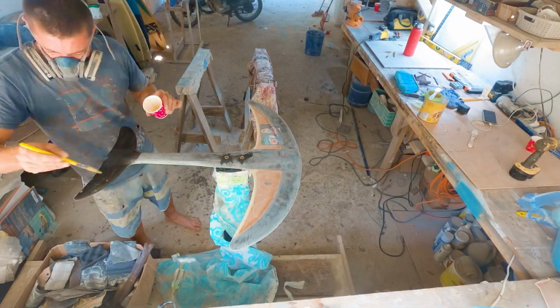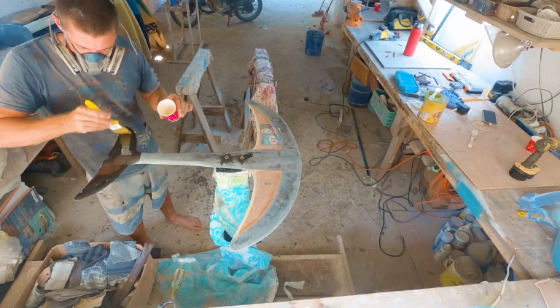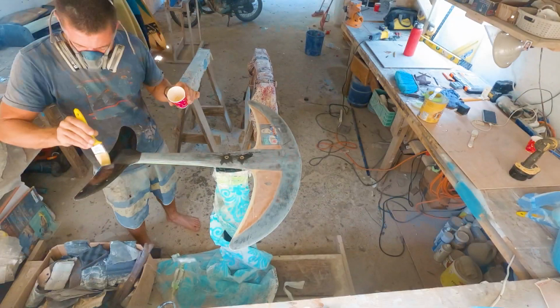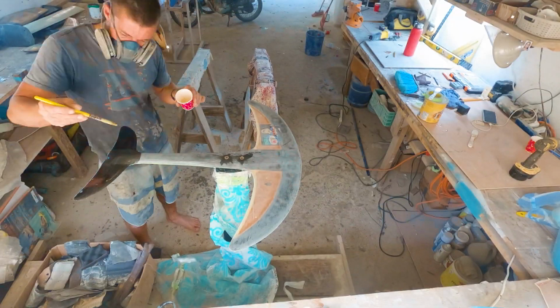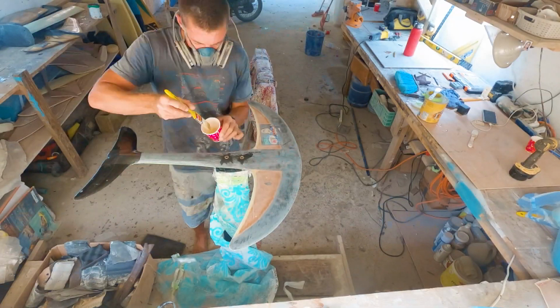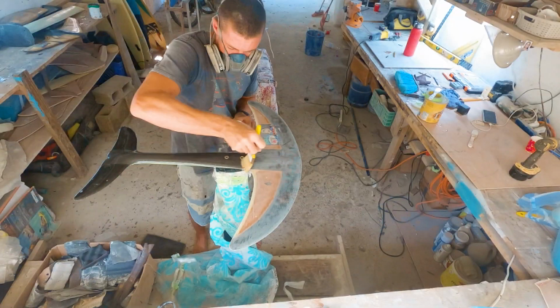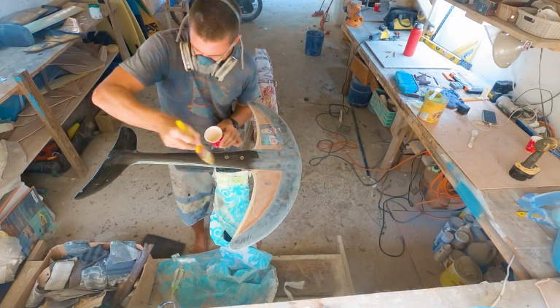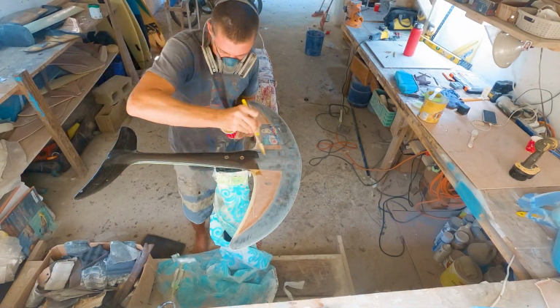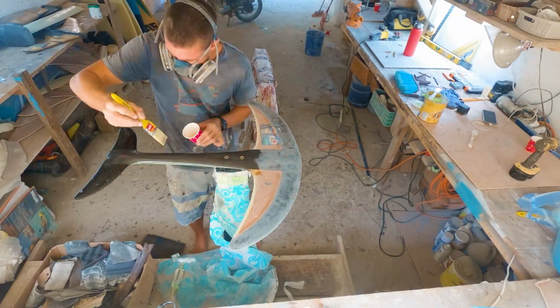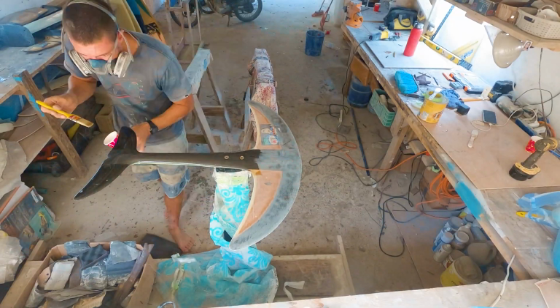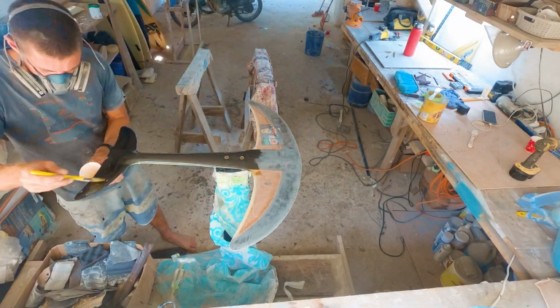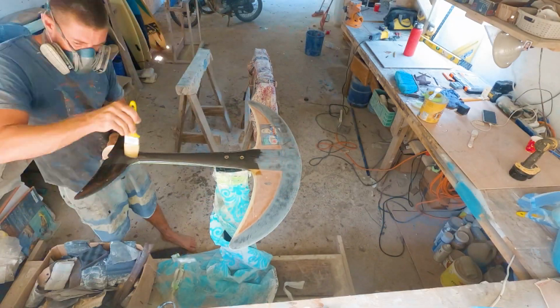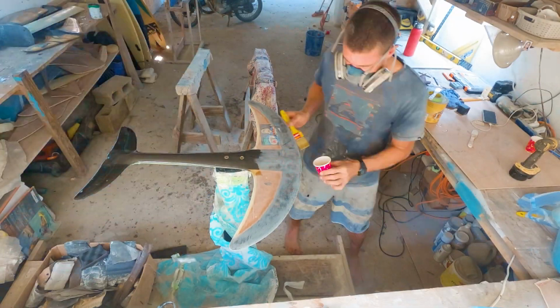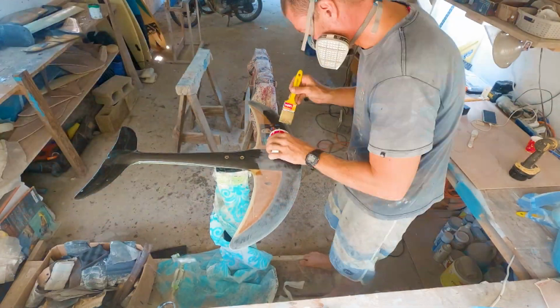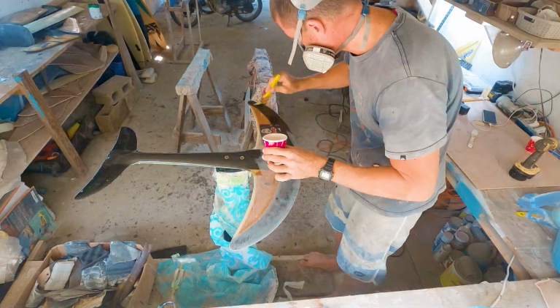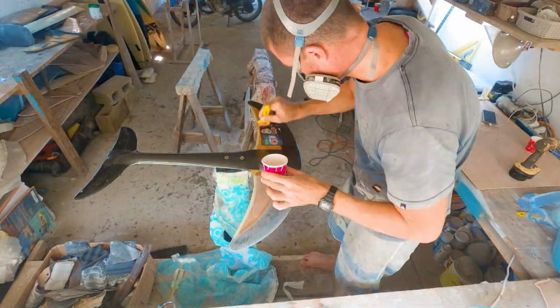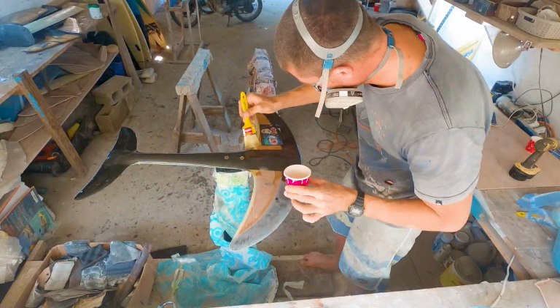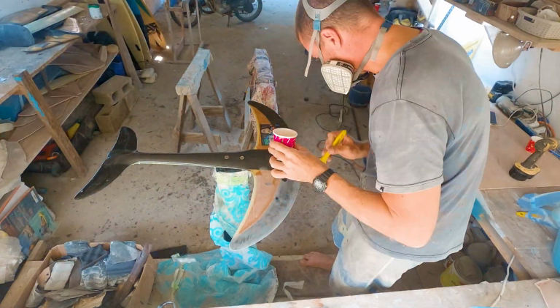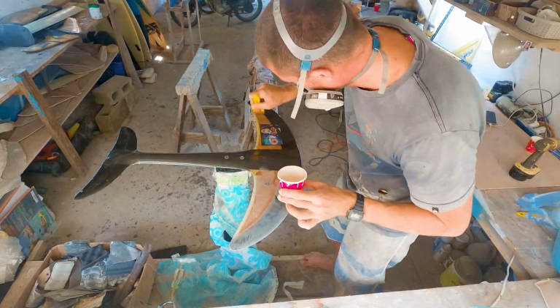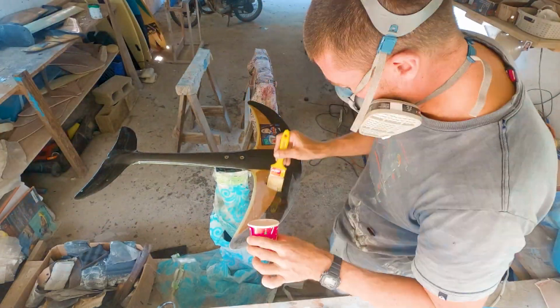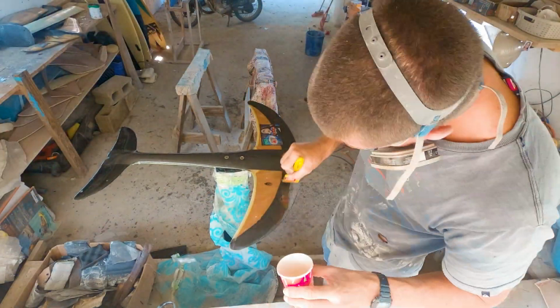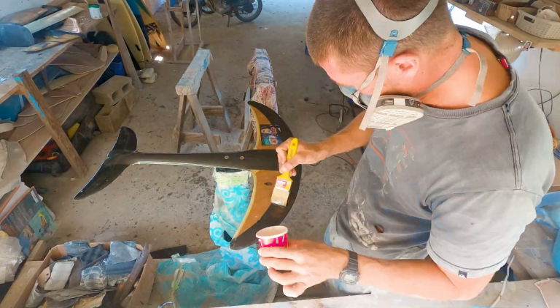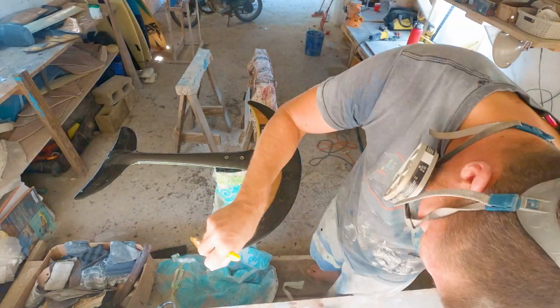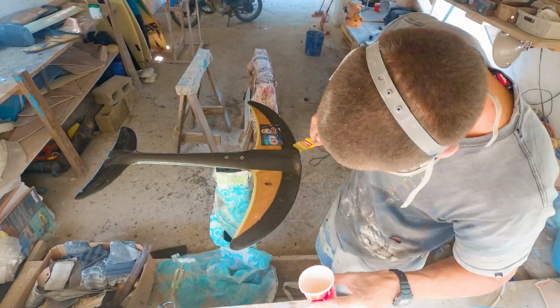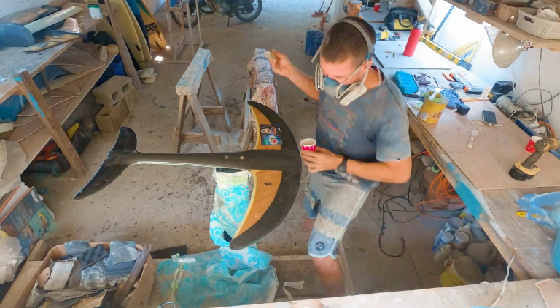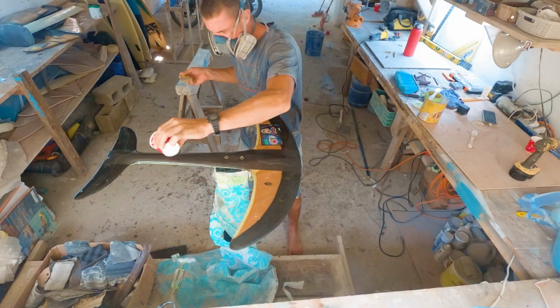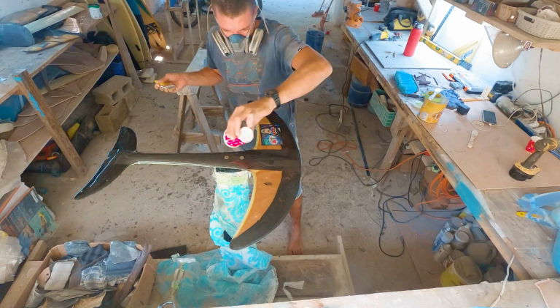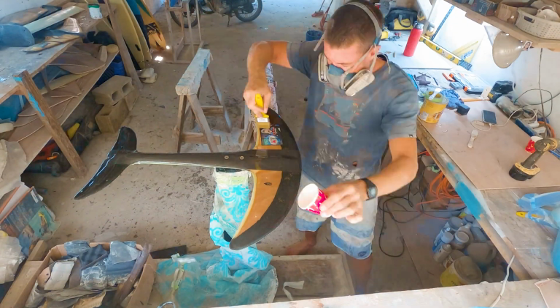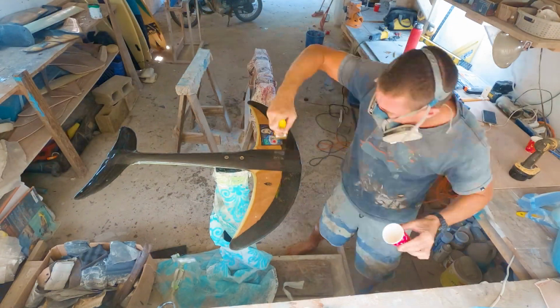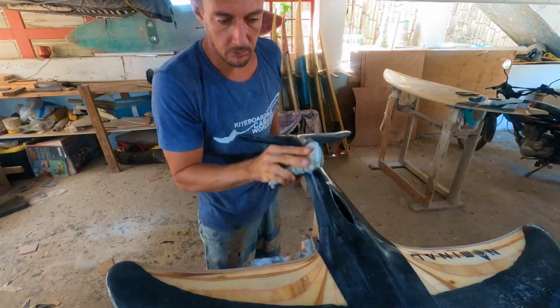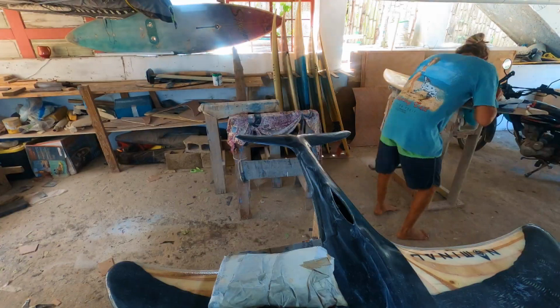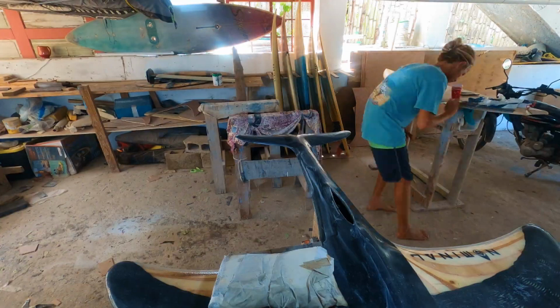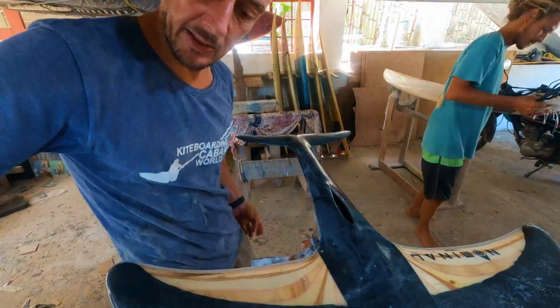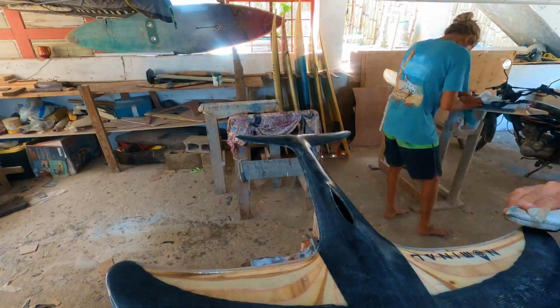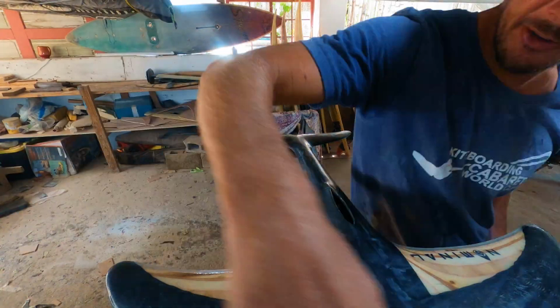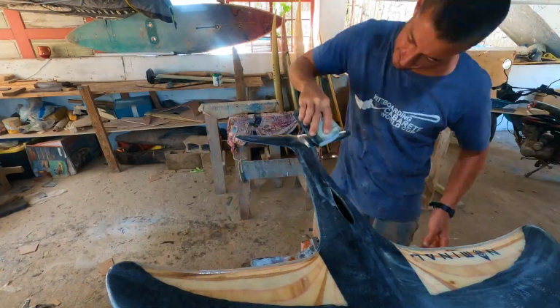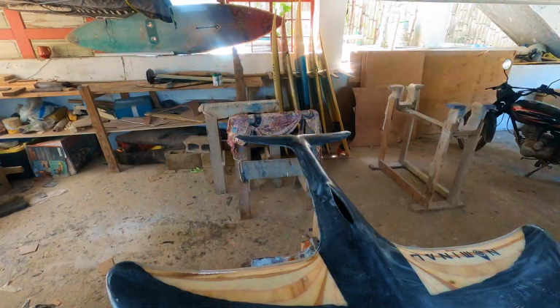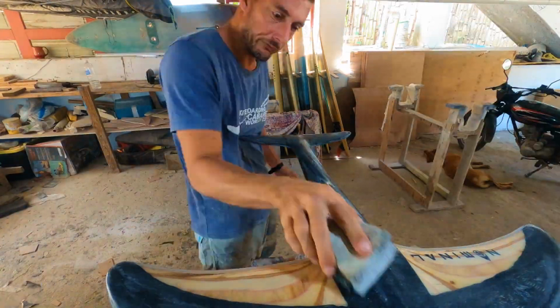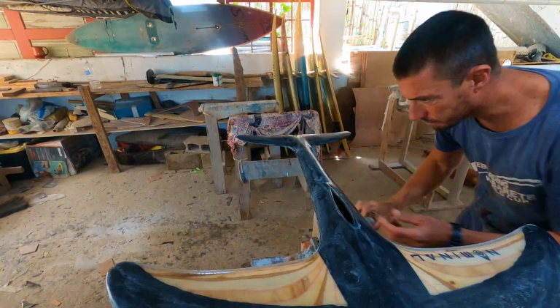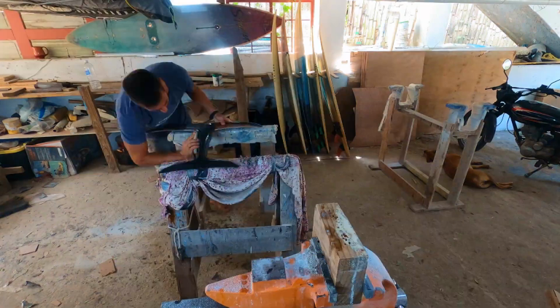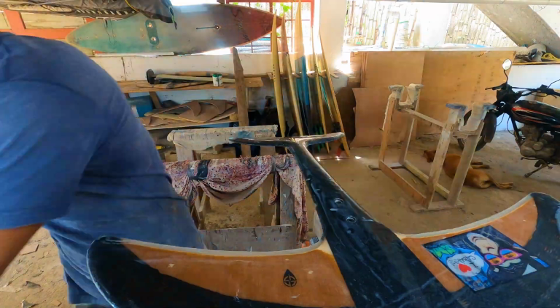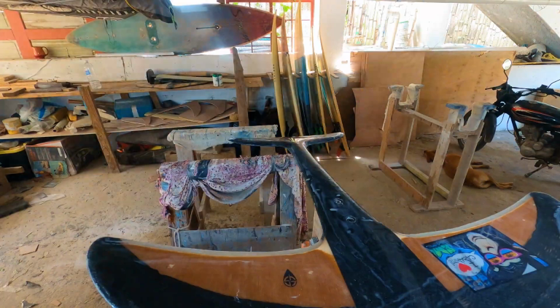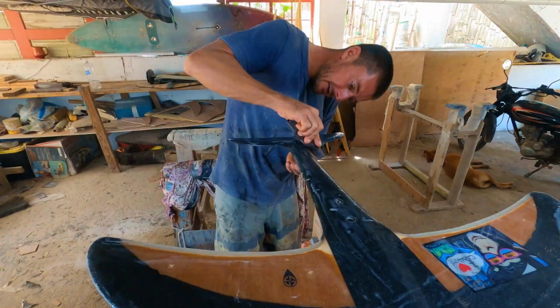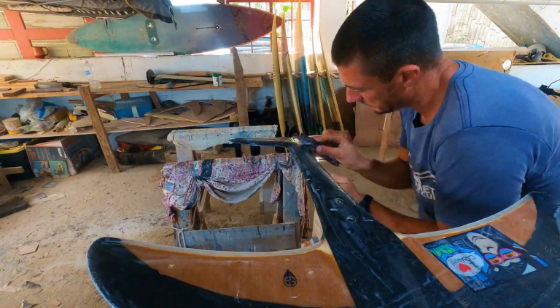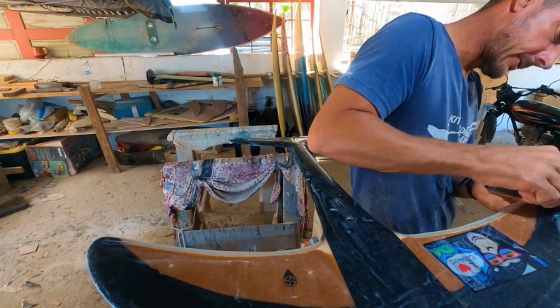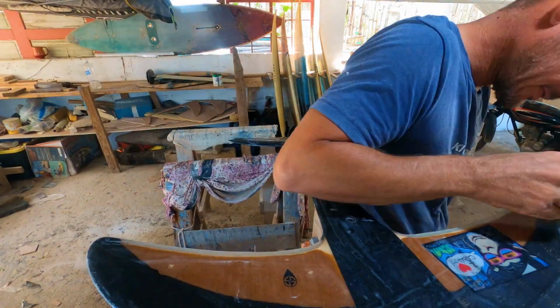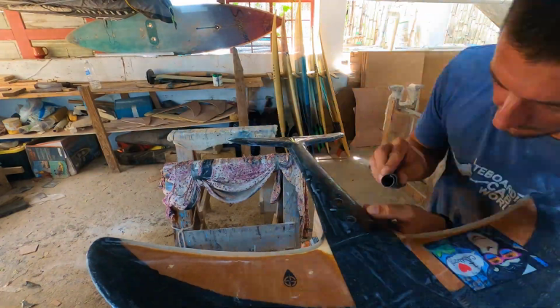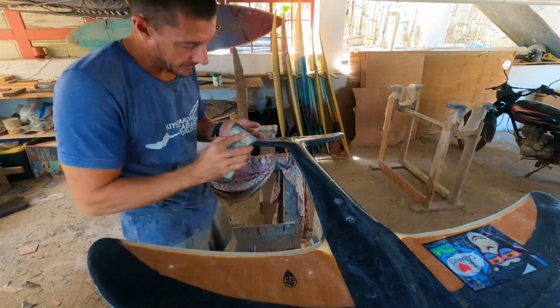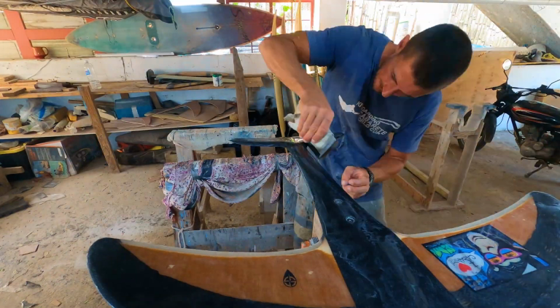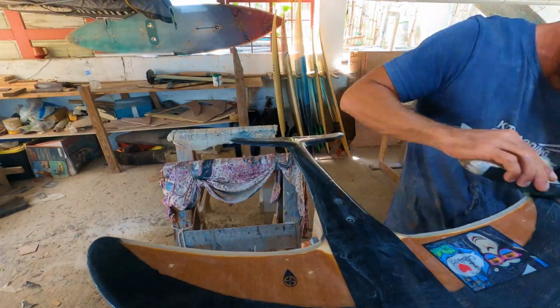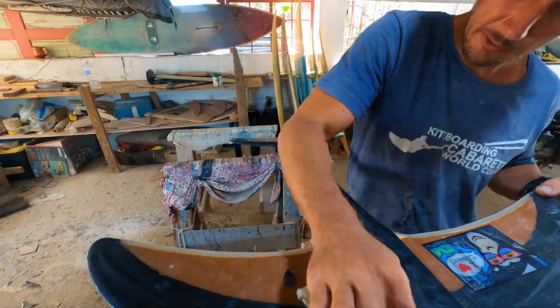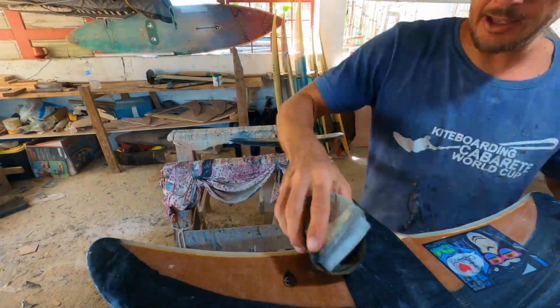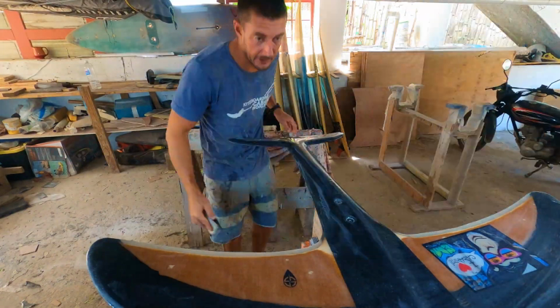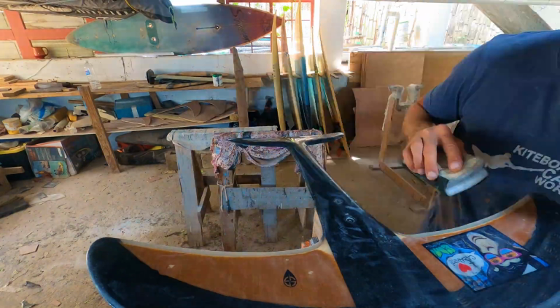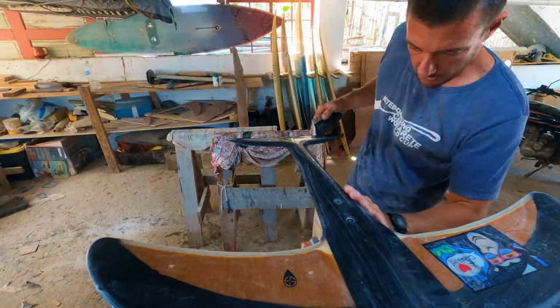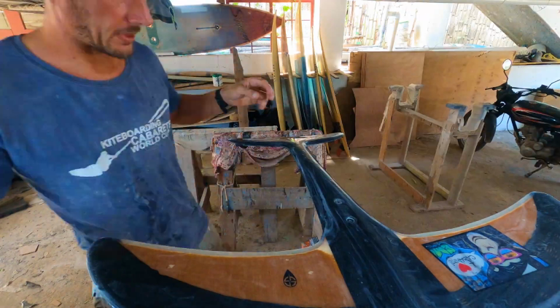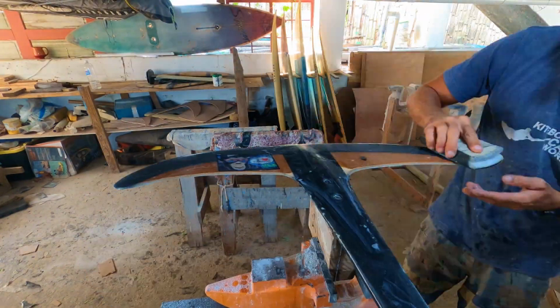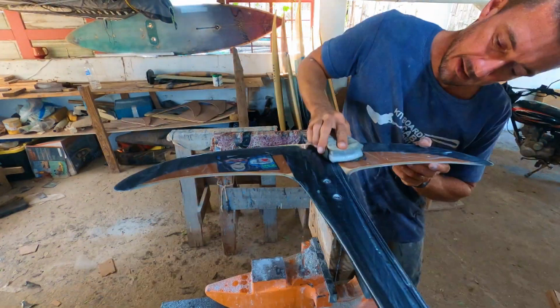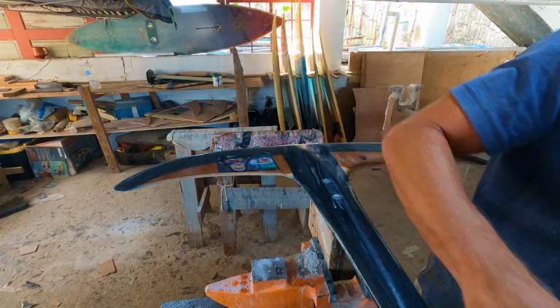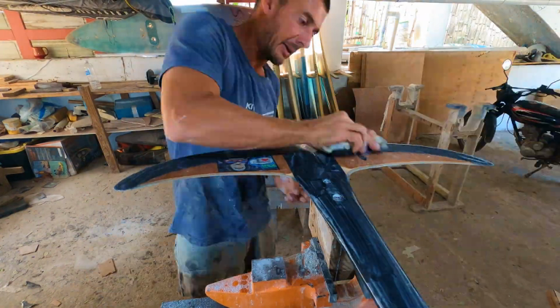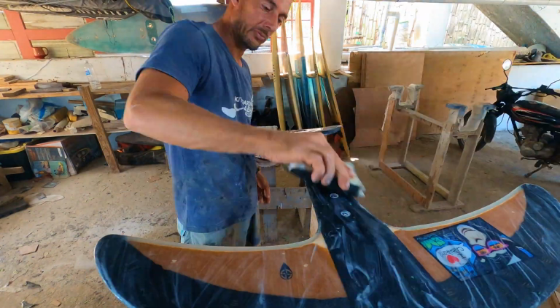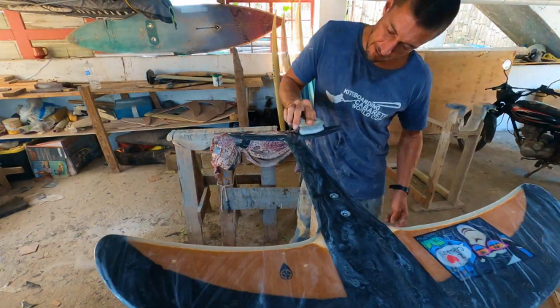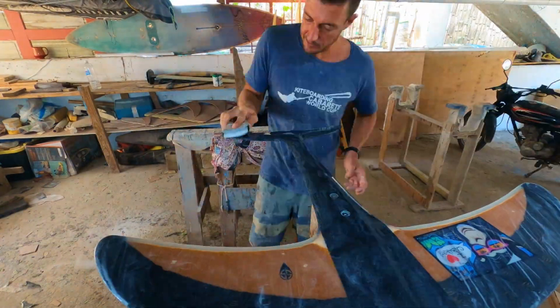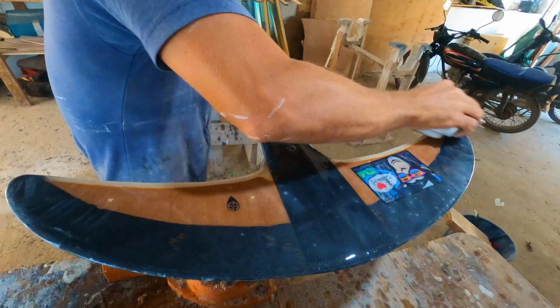Finally, I hot-coated both sides of the foil with epoxy and wet-sanded everything using 220 to 600 grit sandpaper.